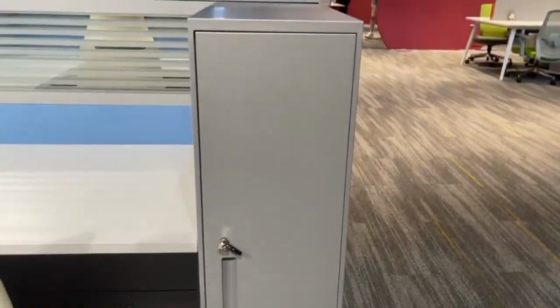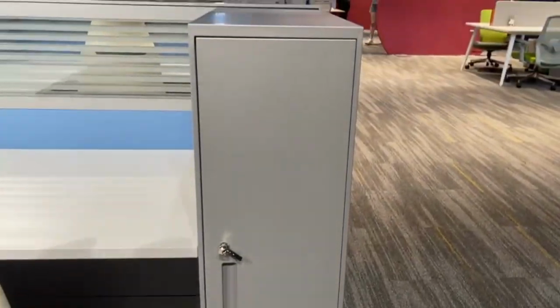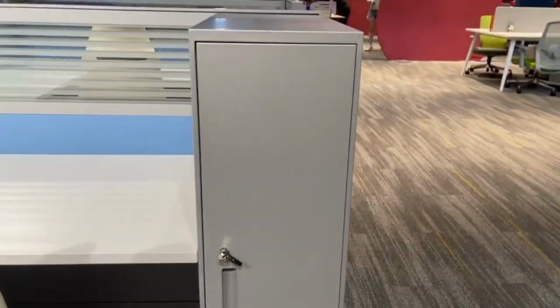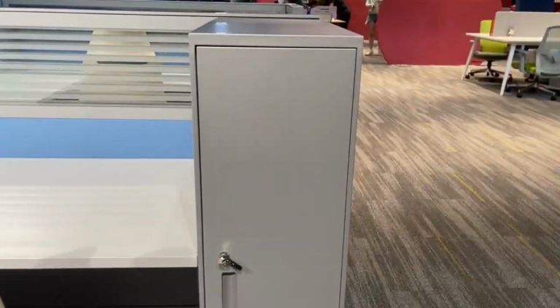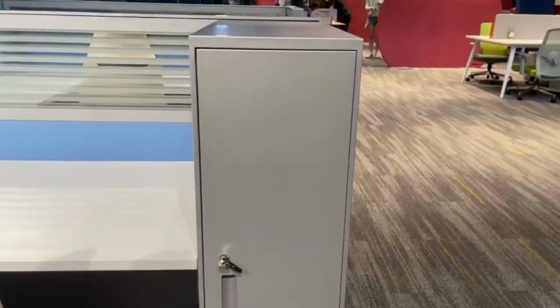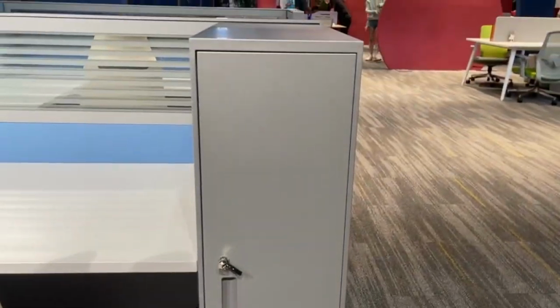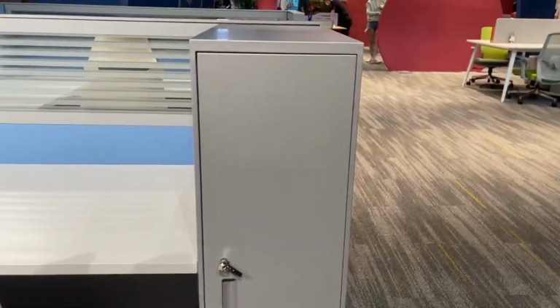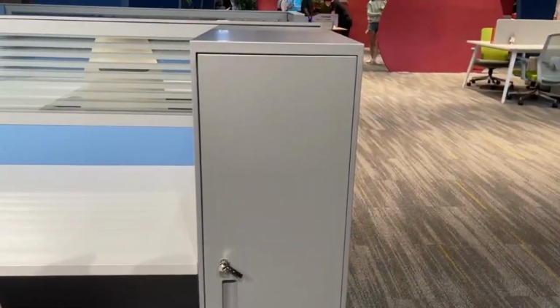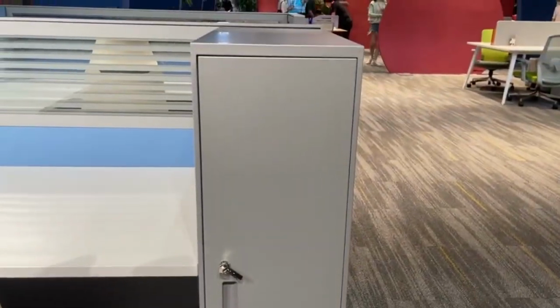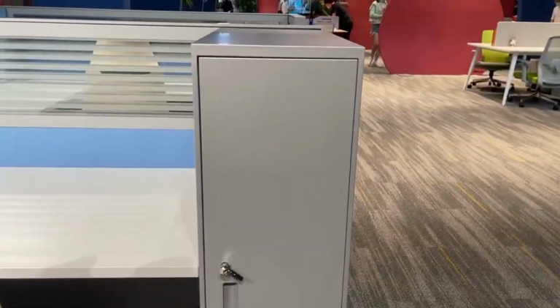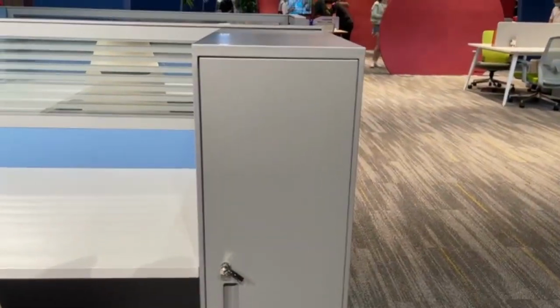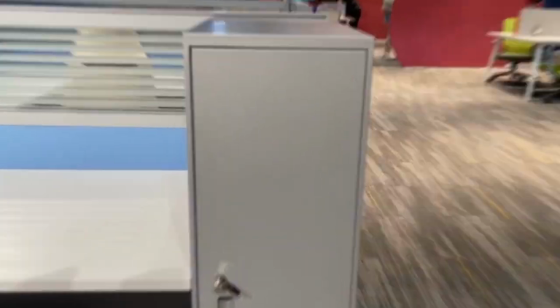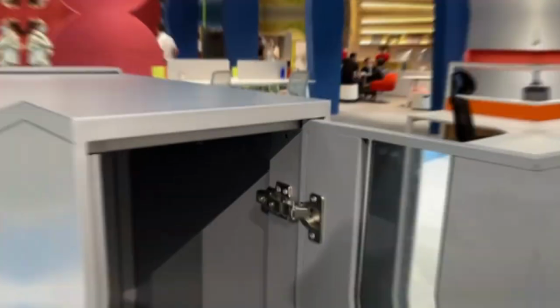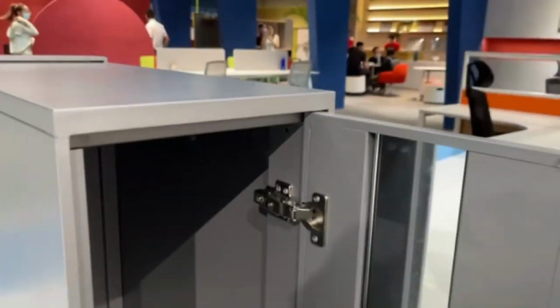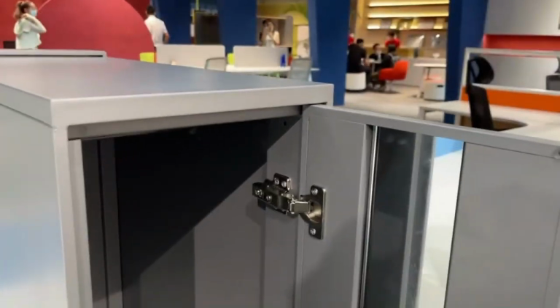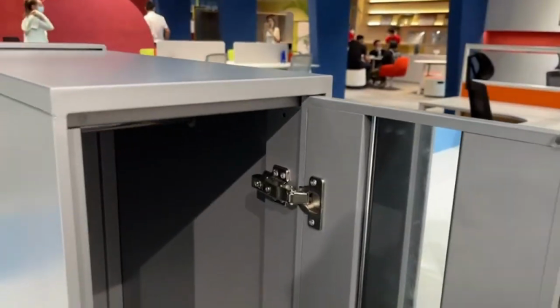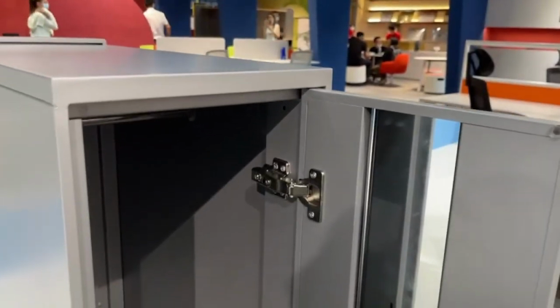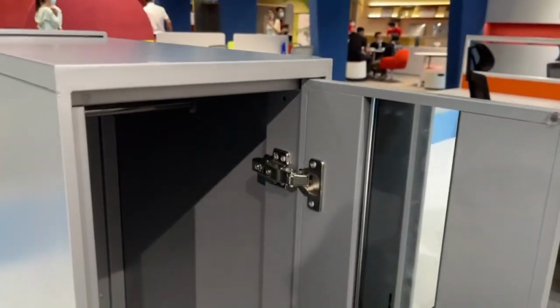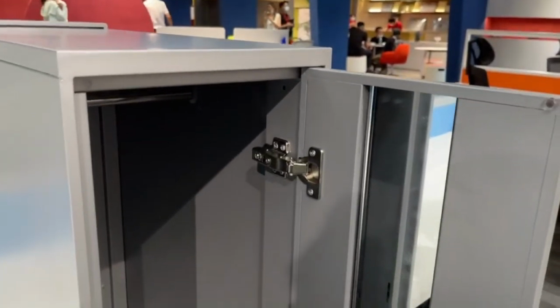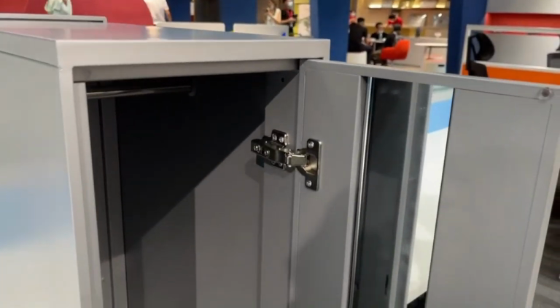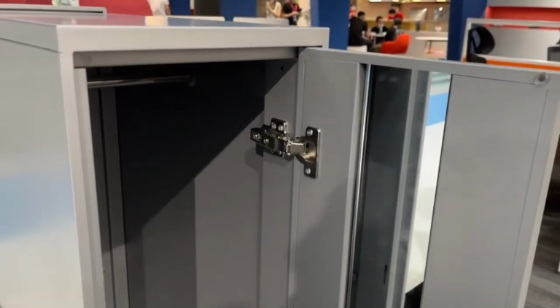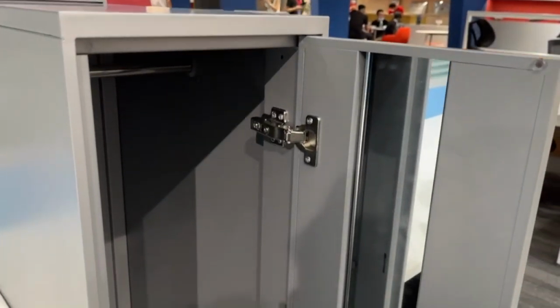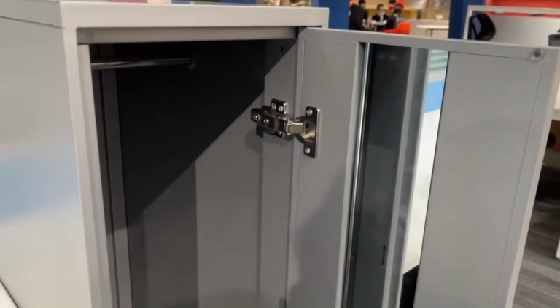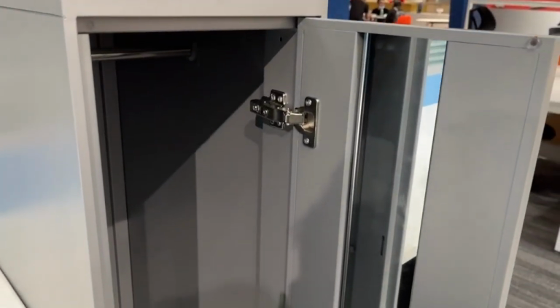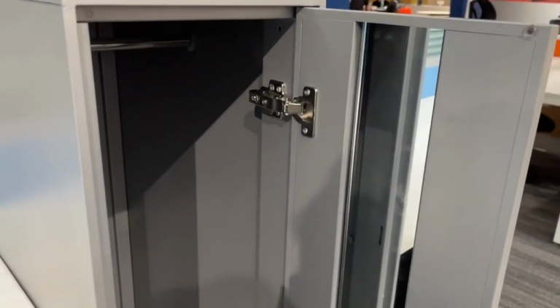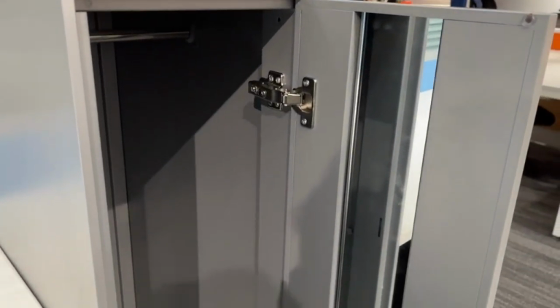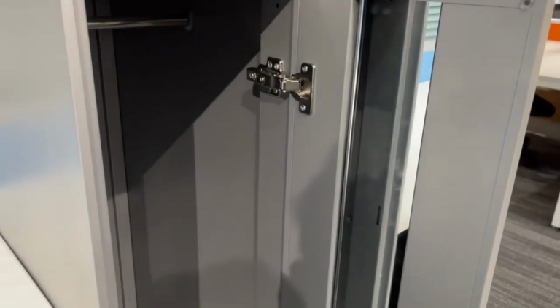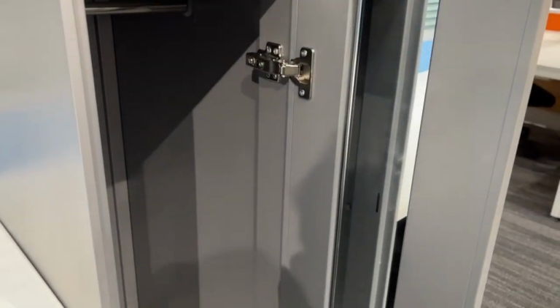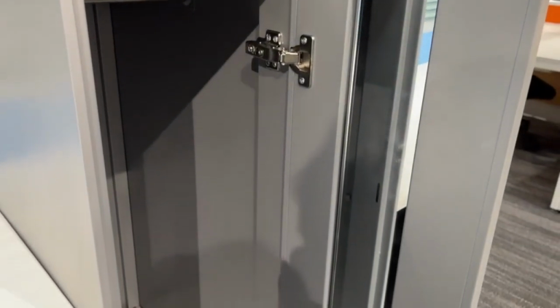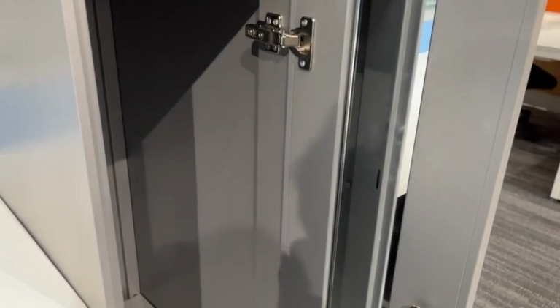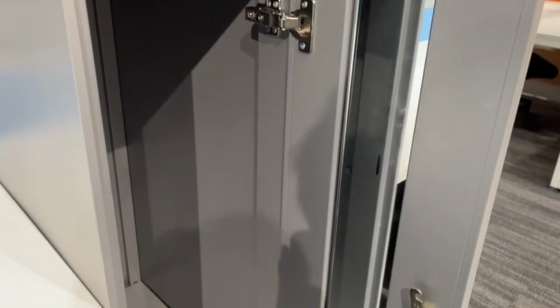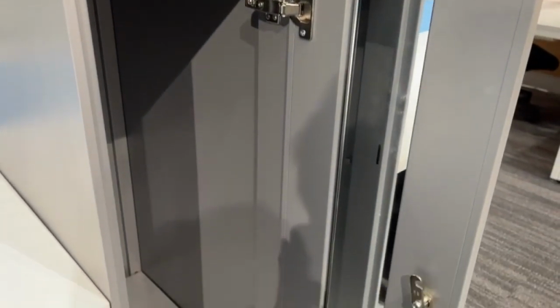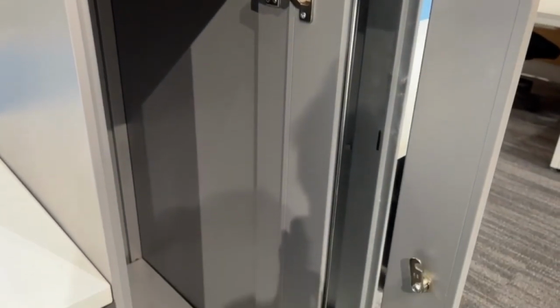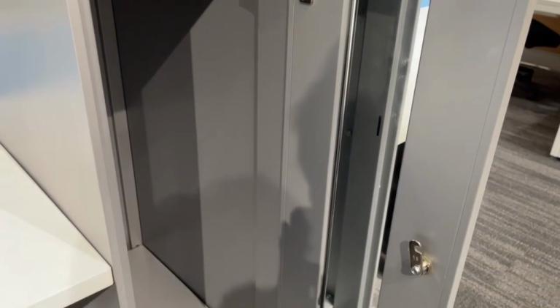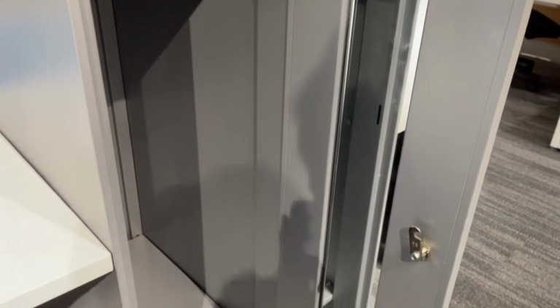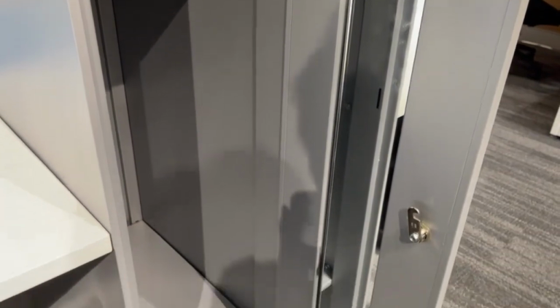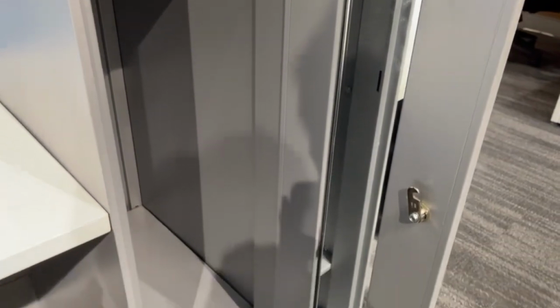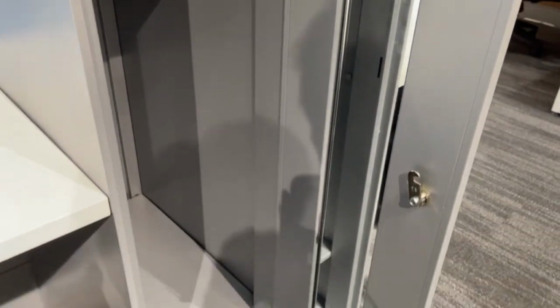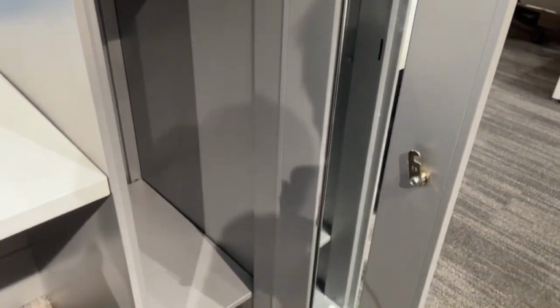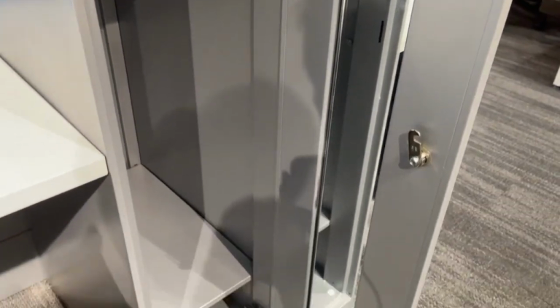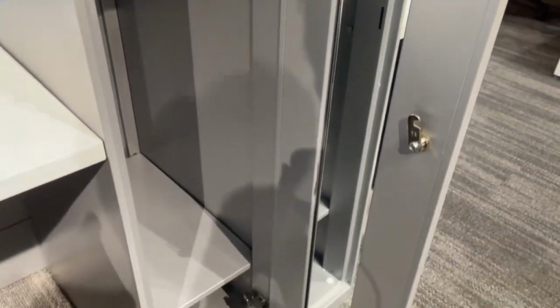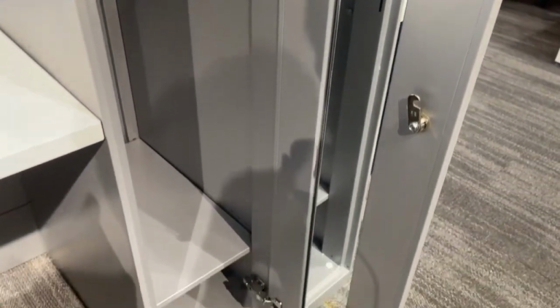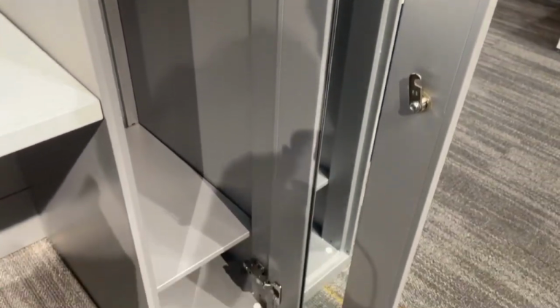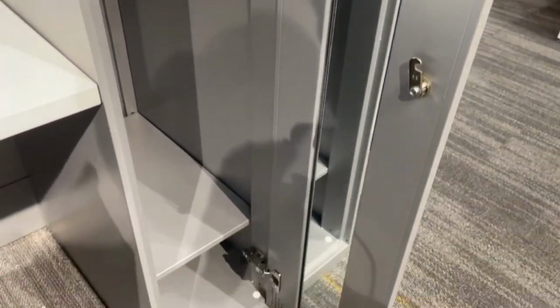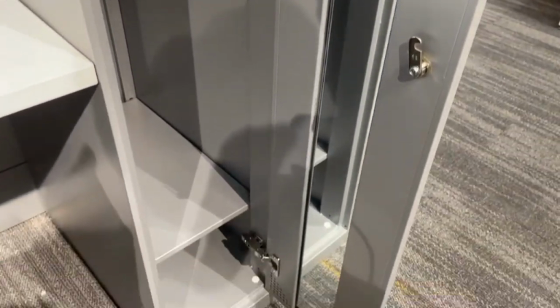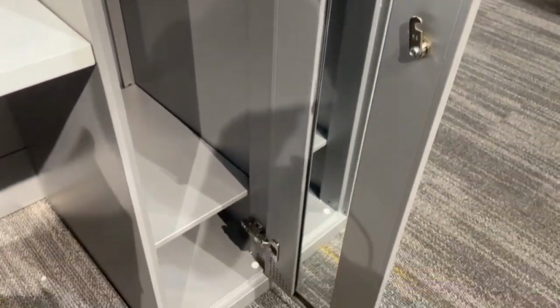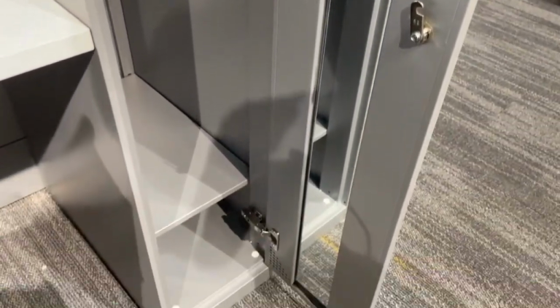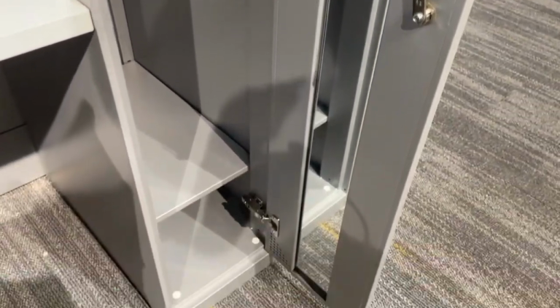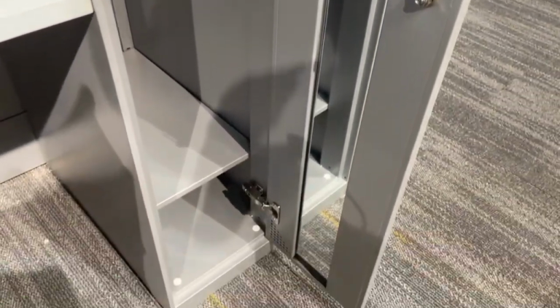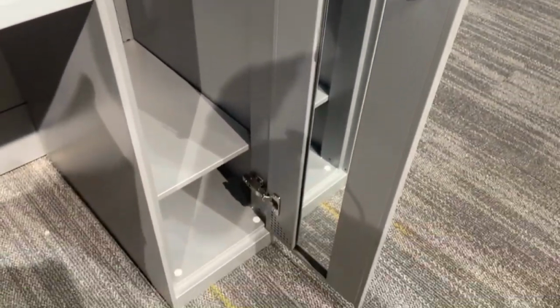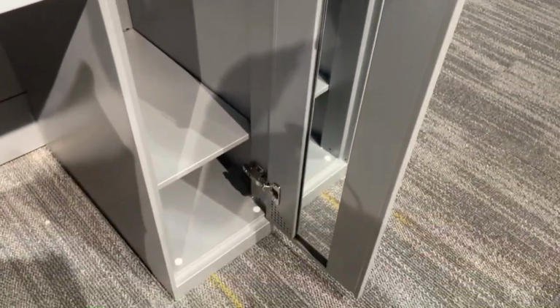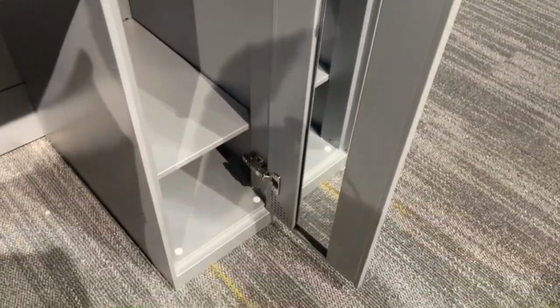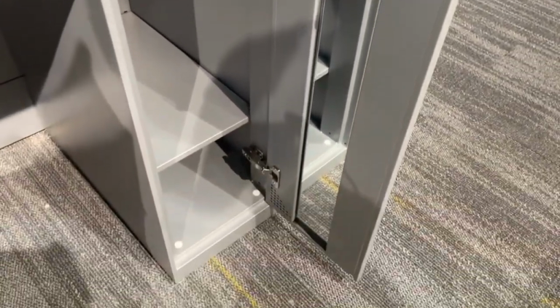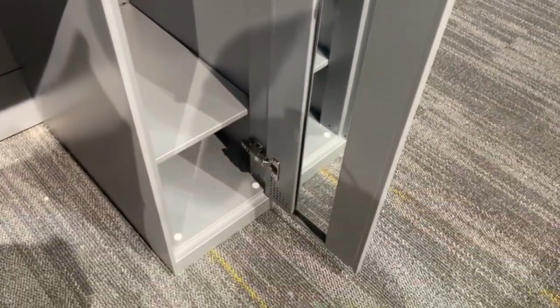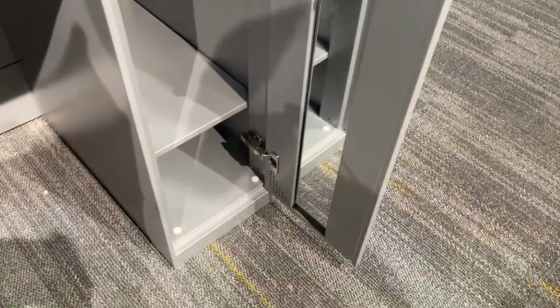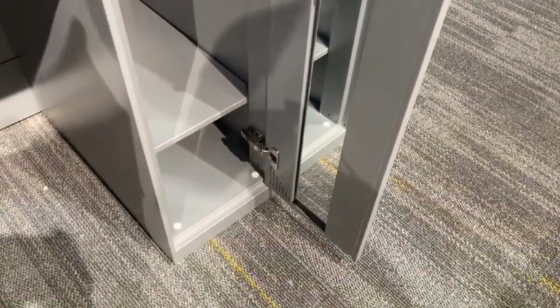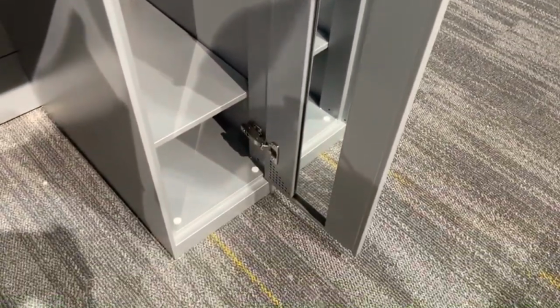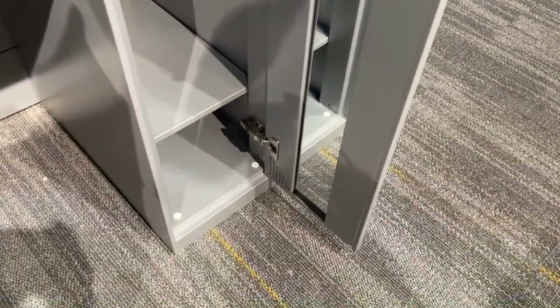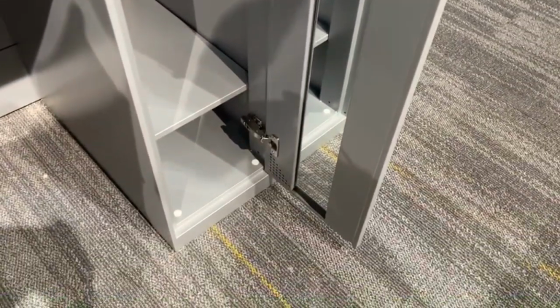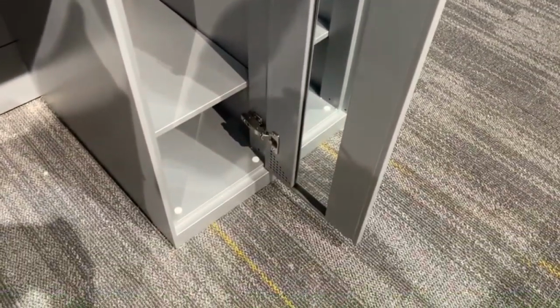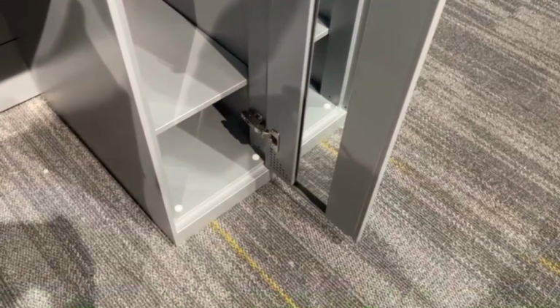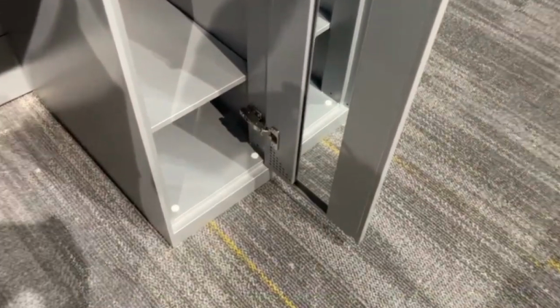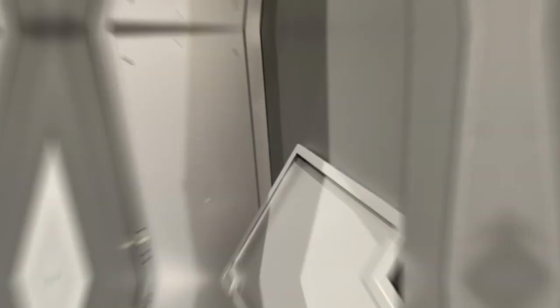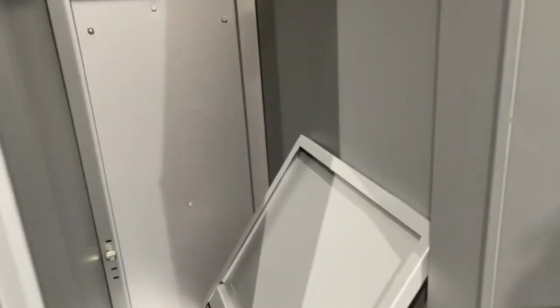It is equipped with the coat set. You are able to put your clothes or personal belongings in it. It is very convenient.